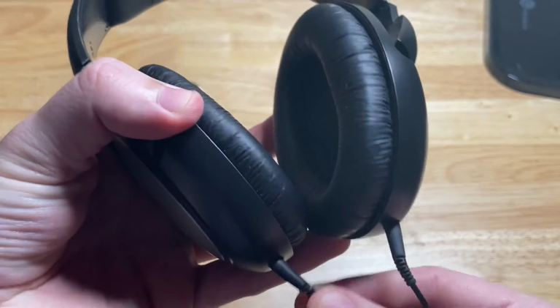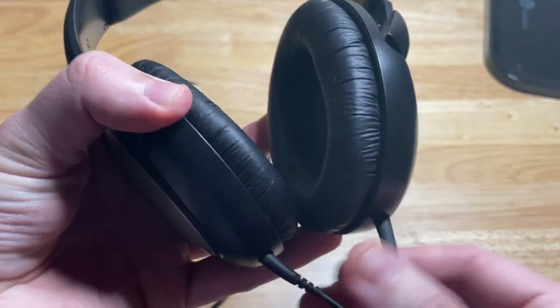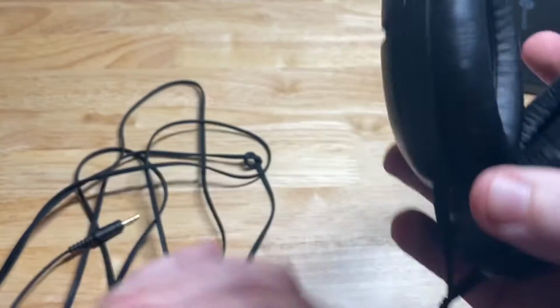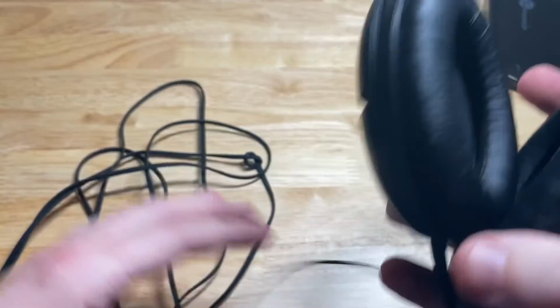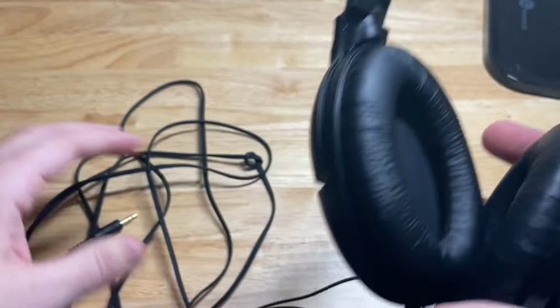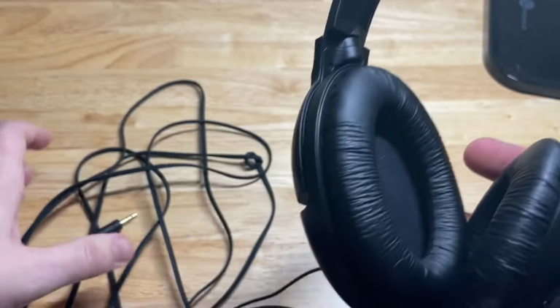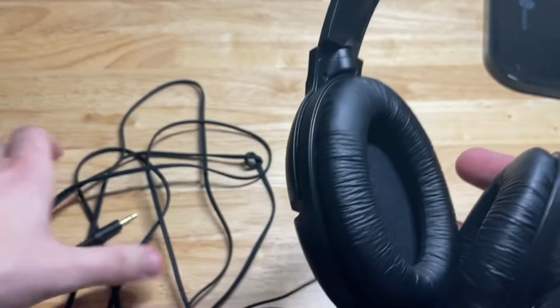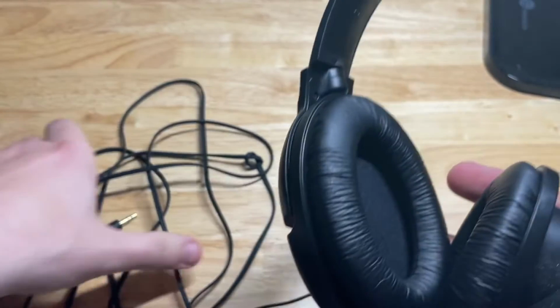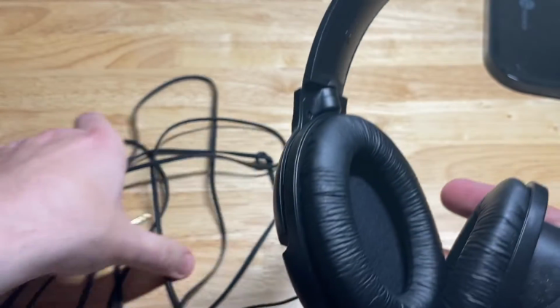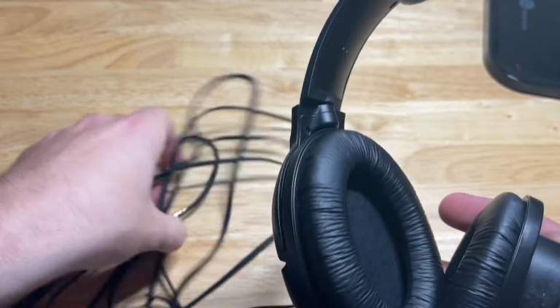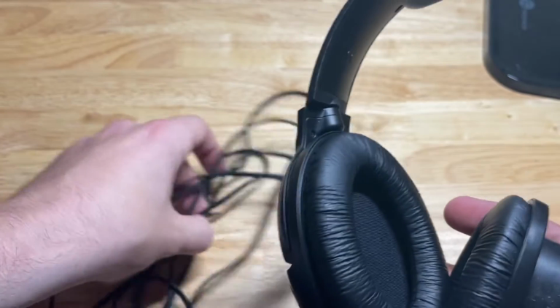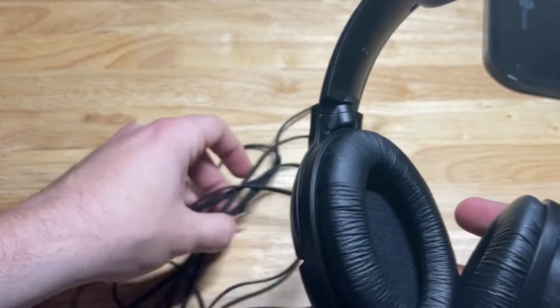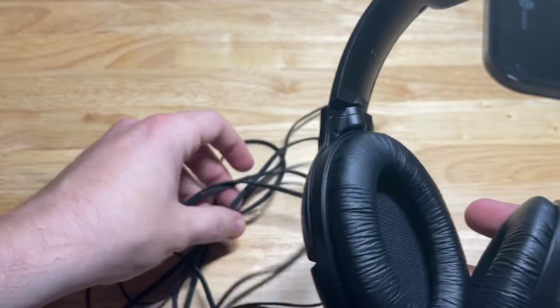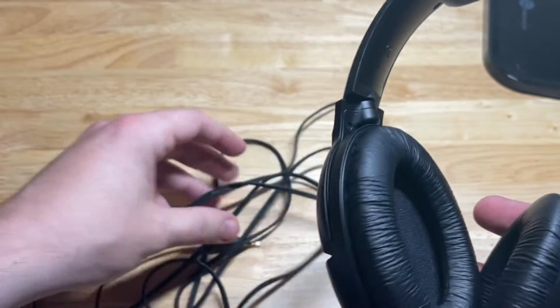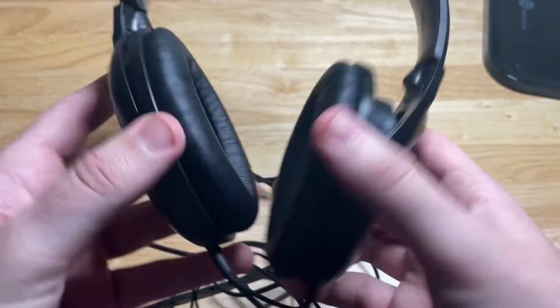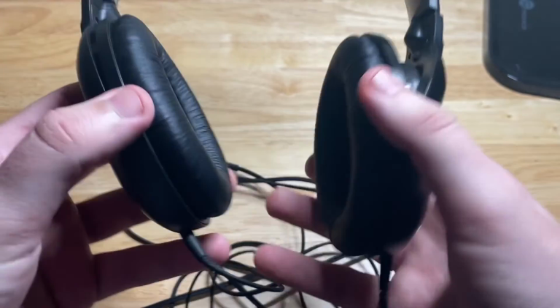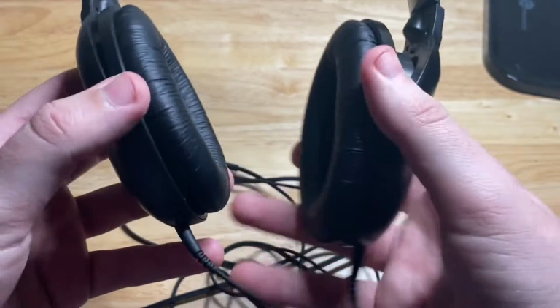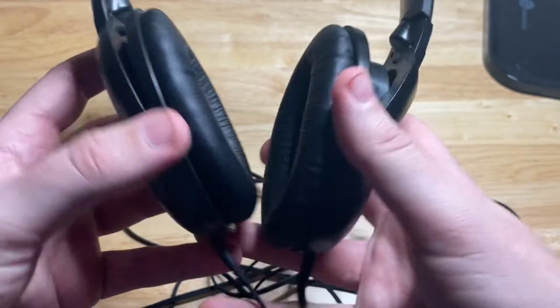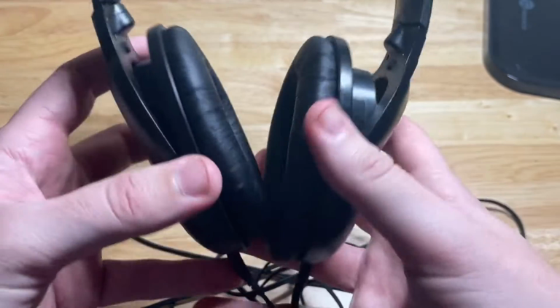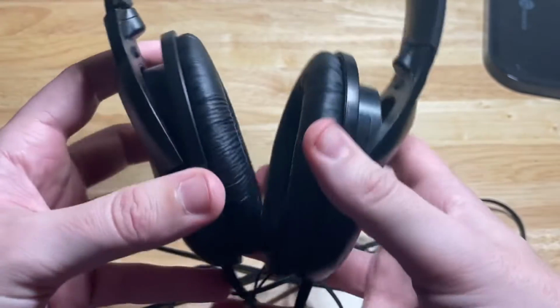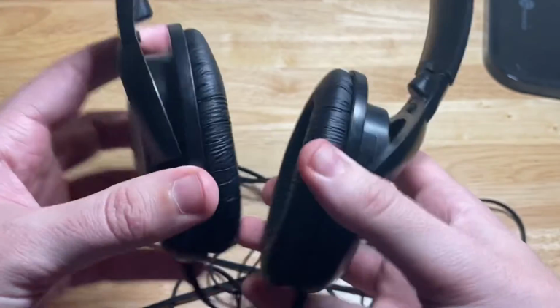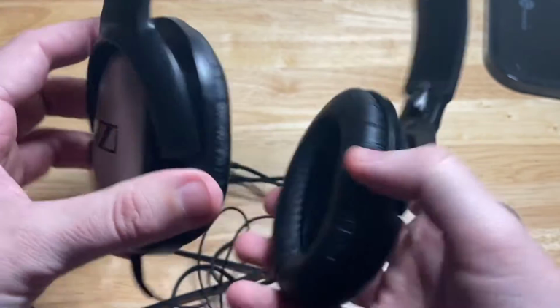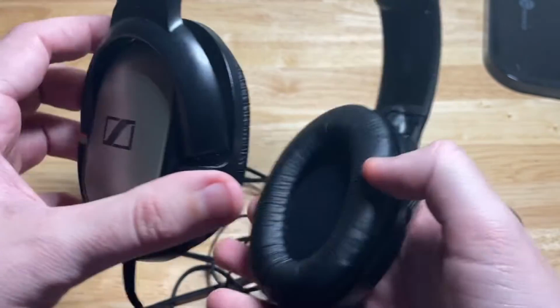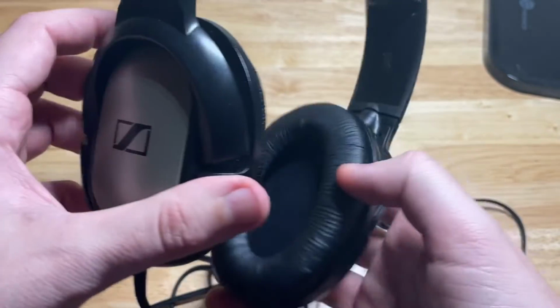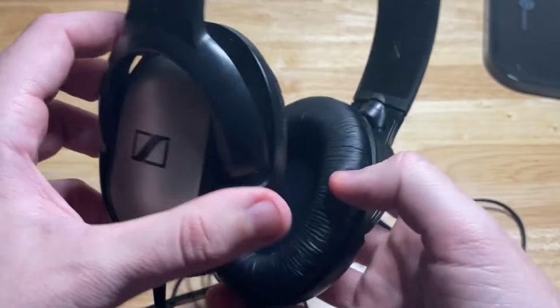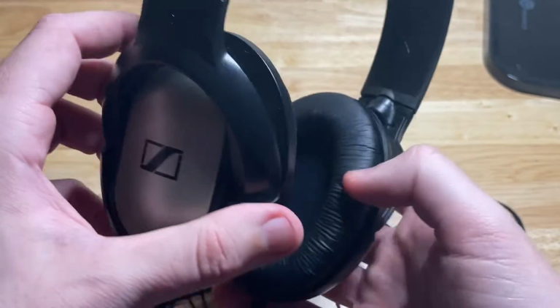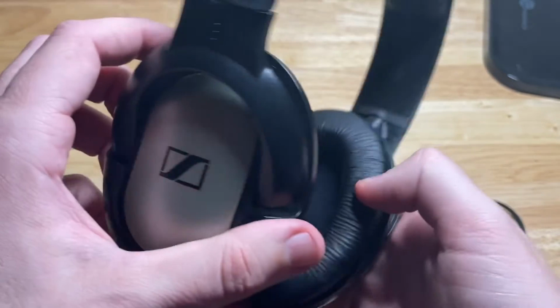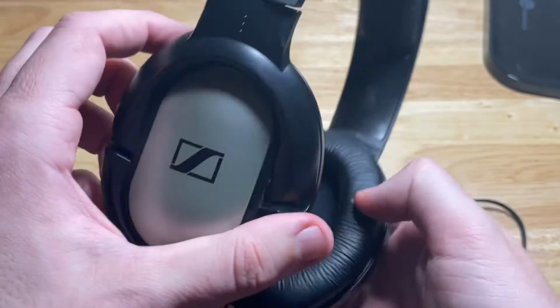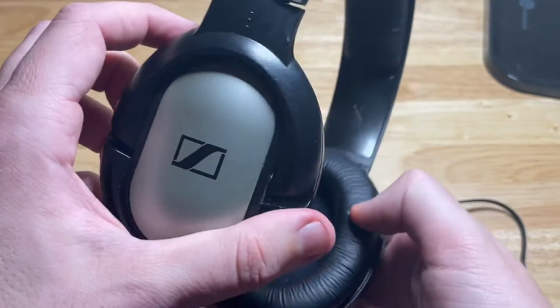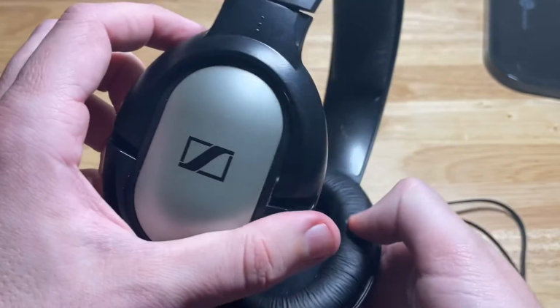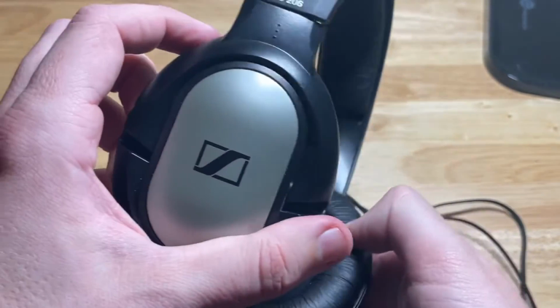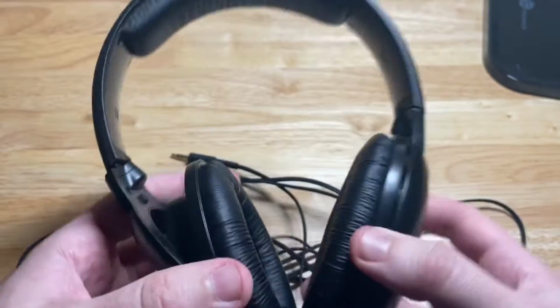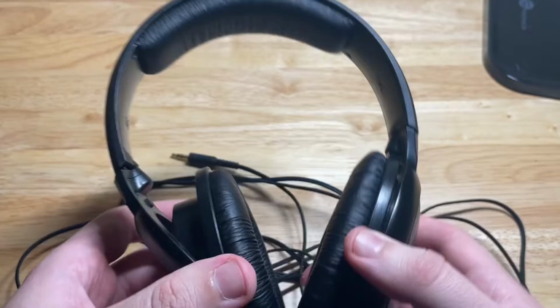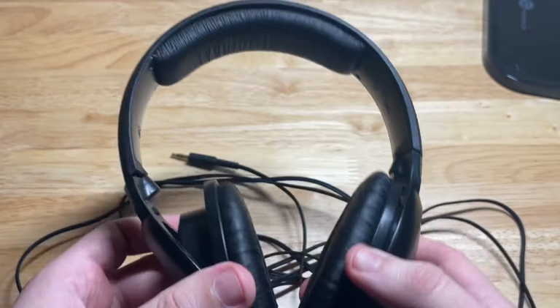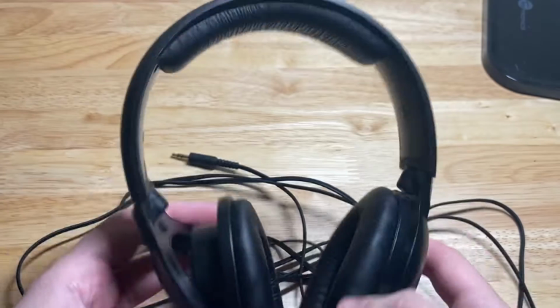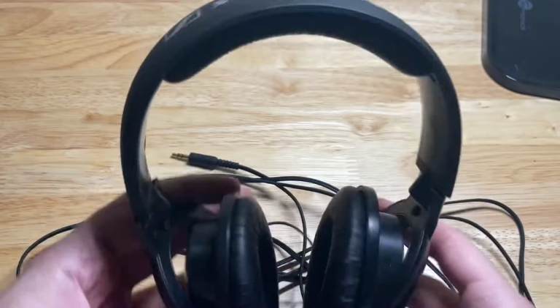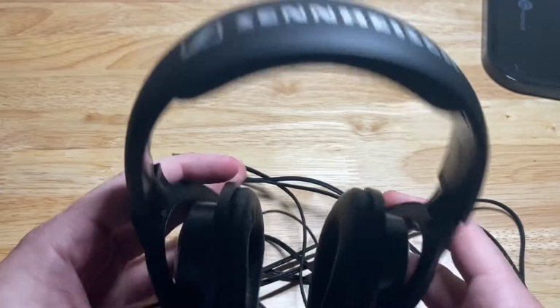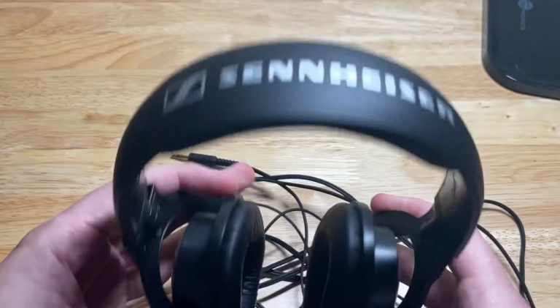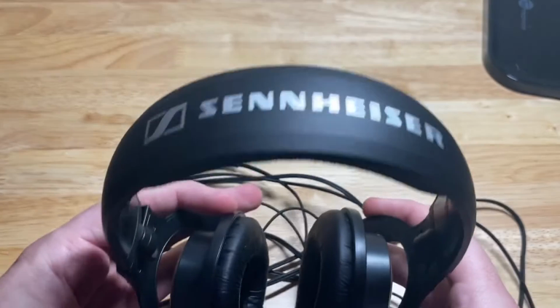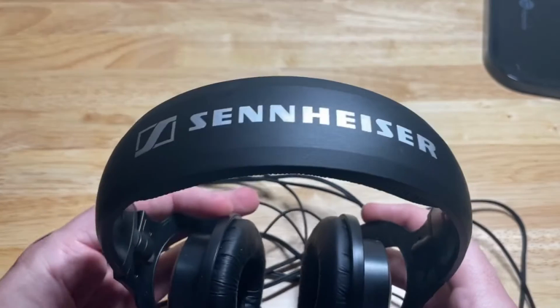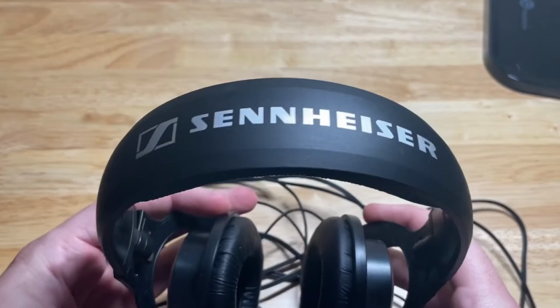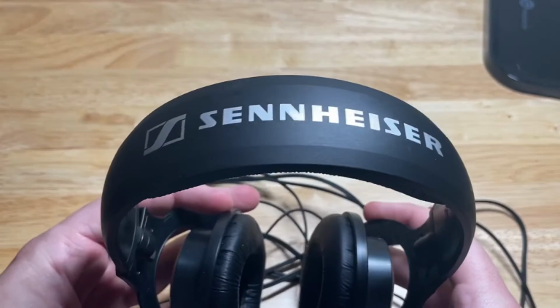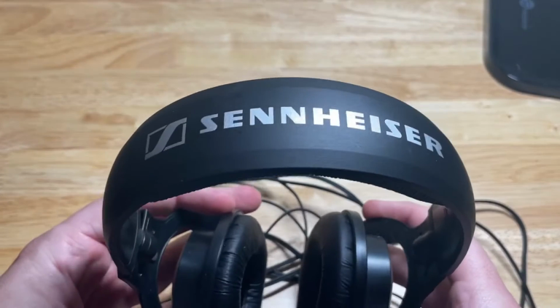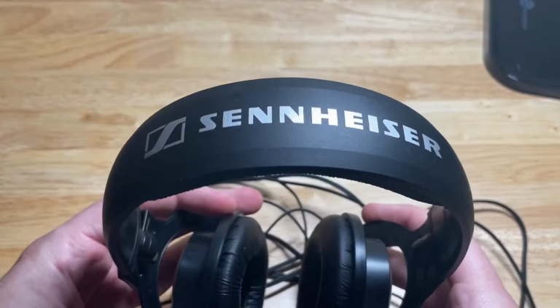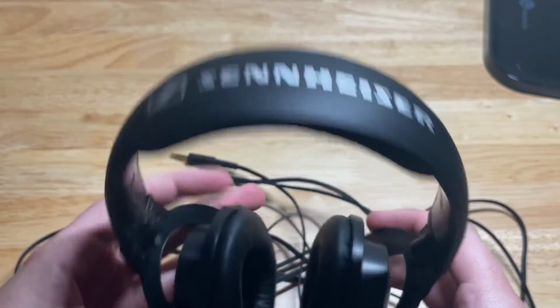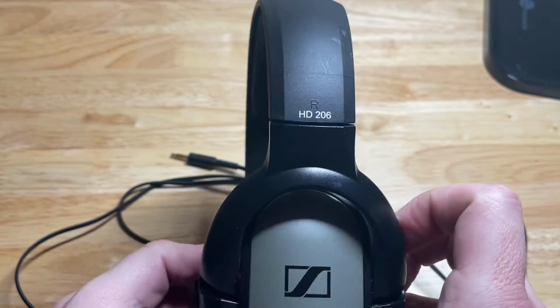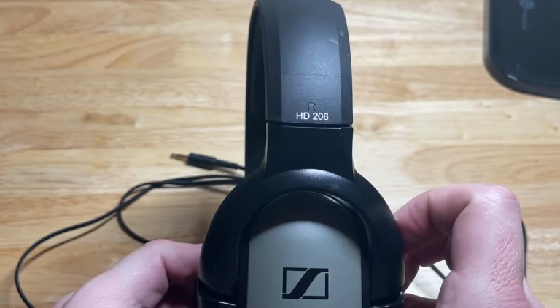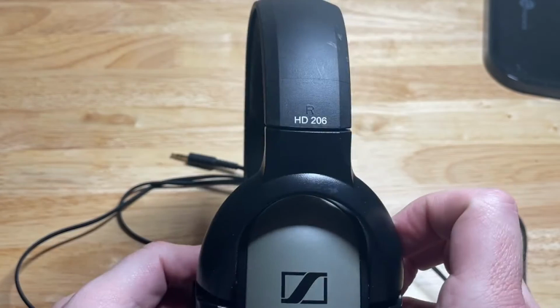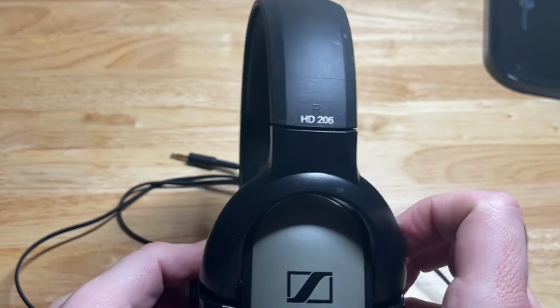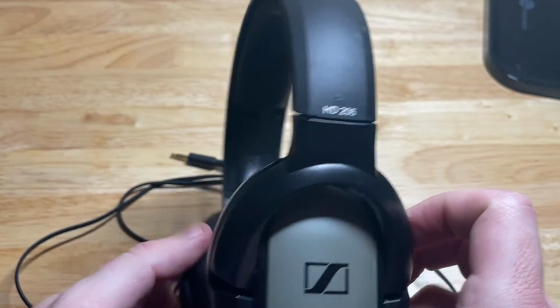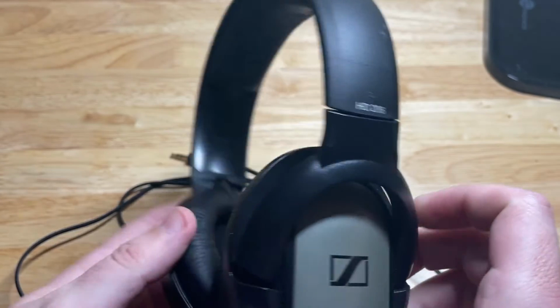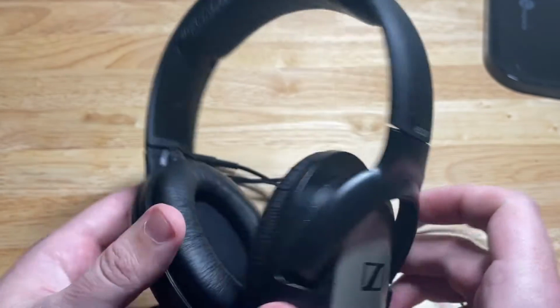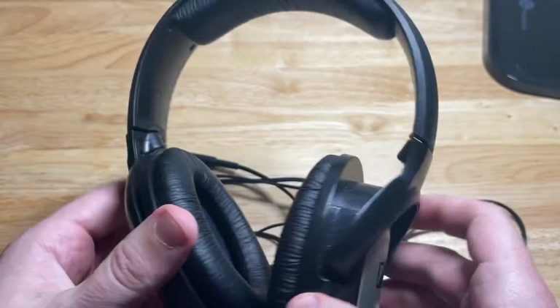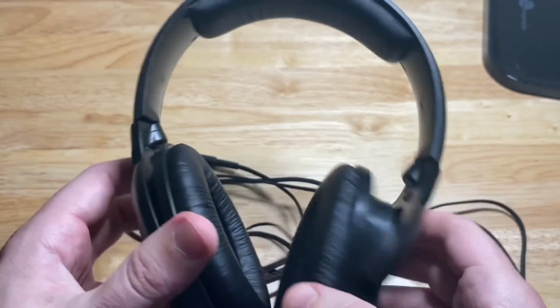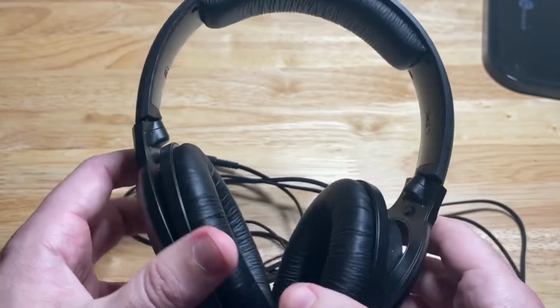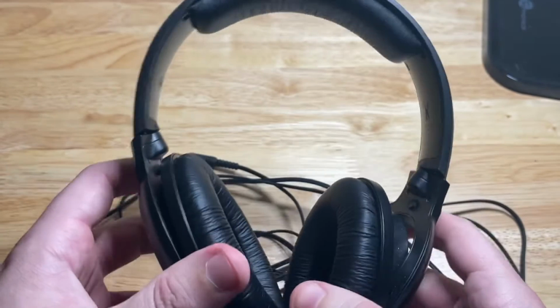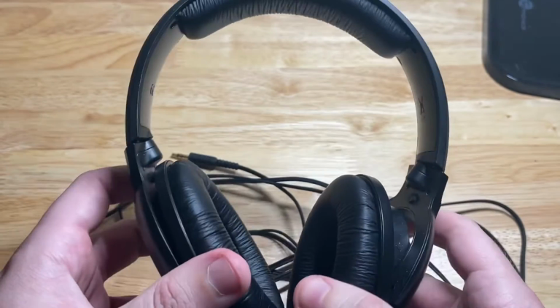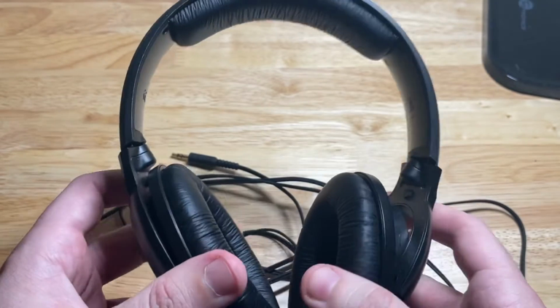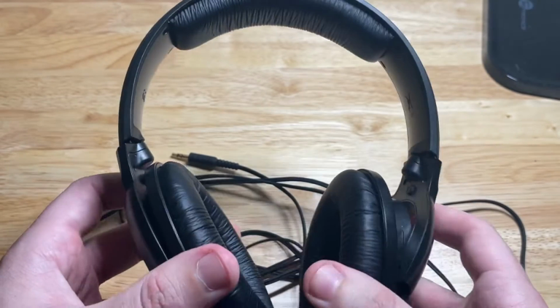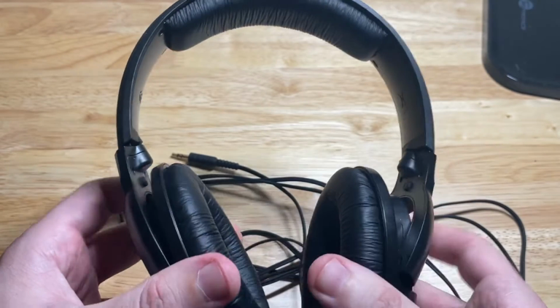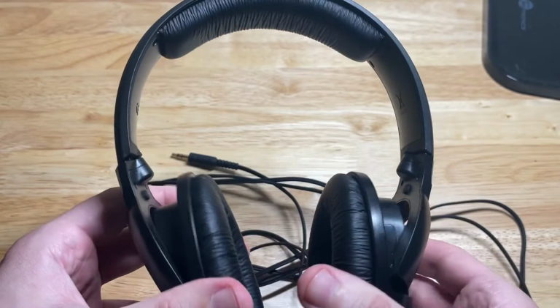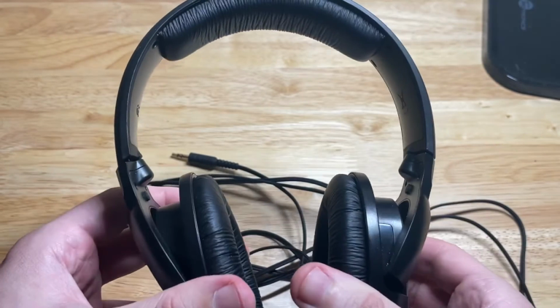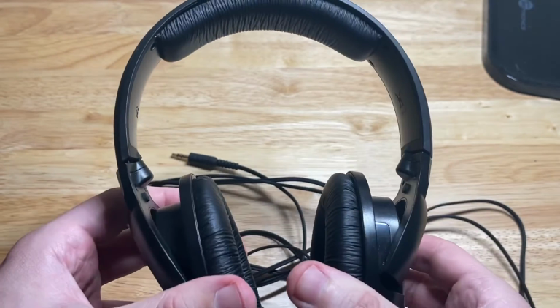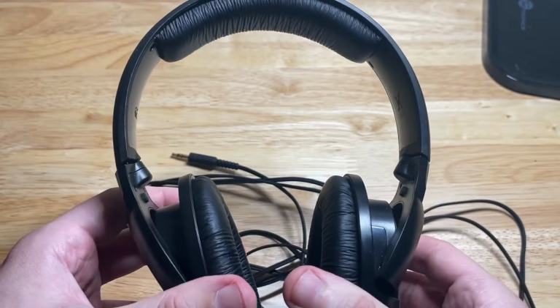These are great headphones. As long as you take care of them they'll last. That's a look at the Sennheiser HD 206 headphones.